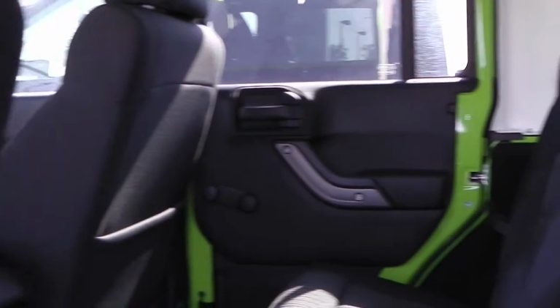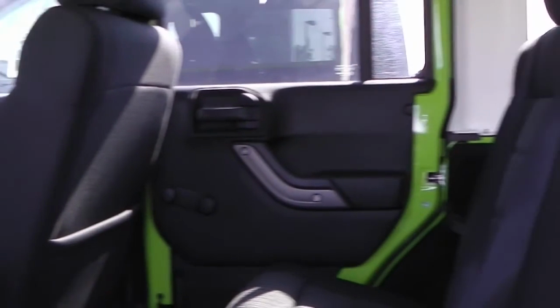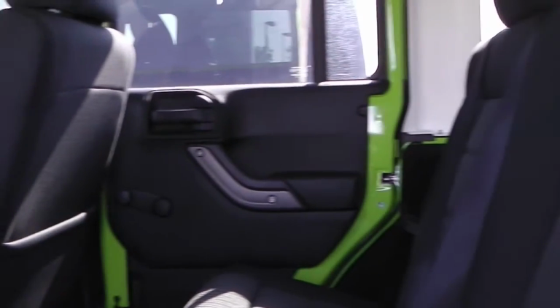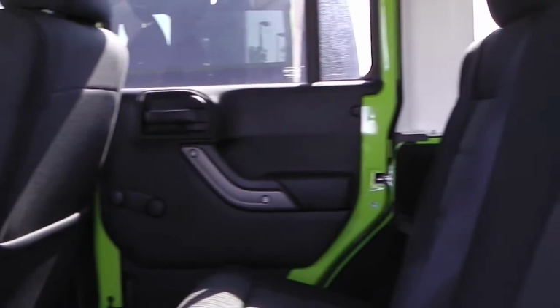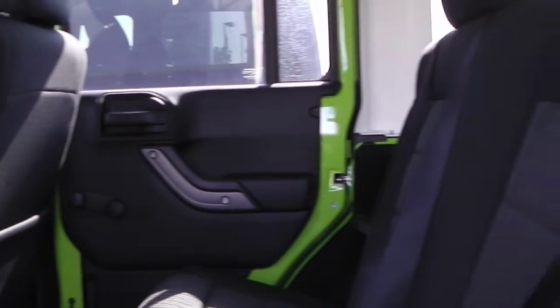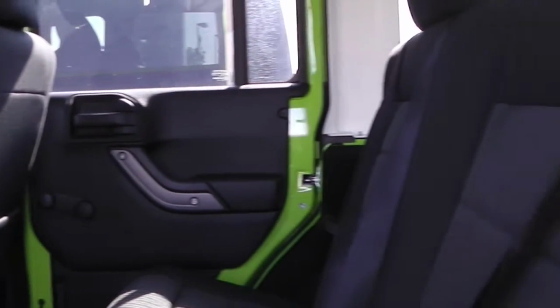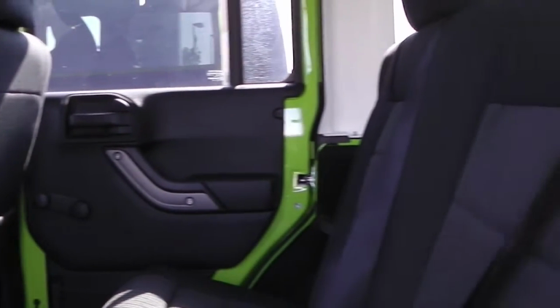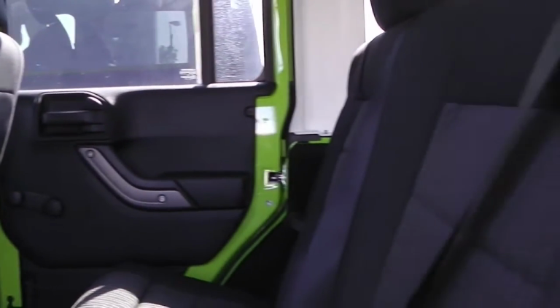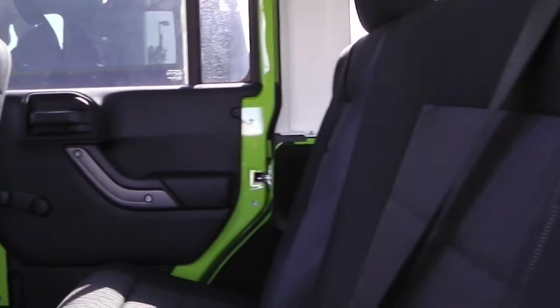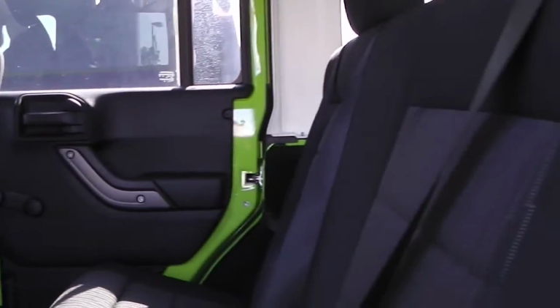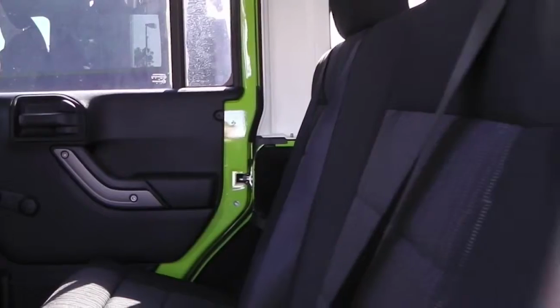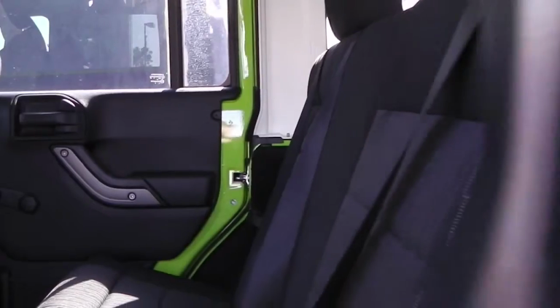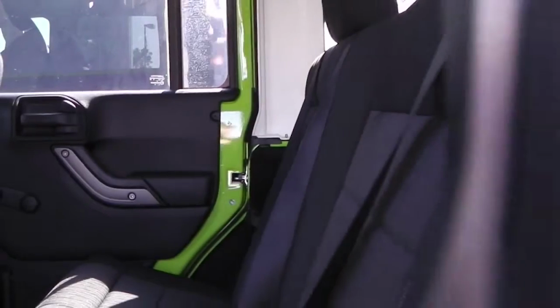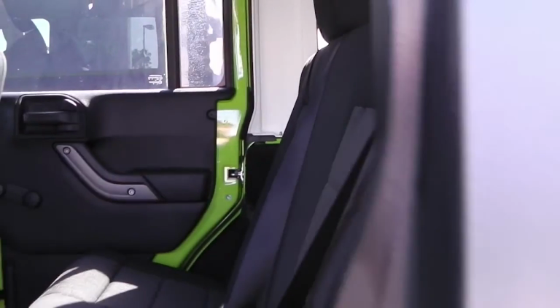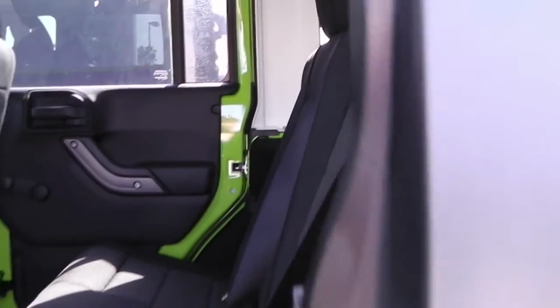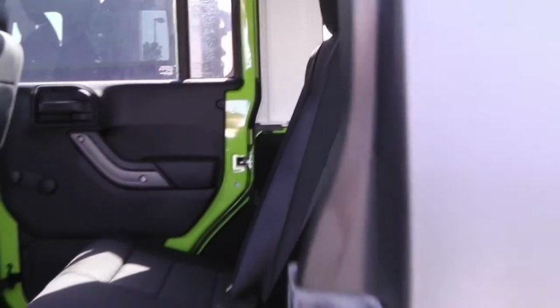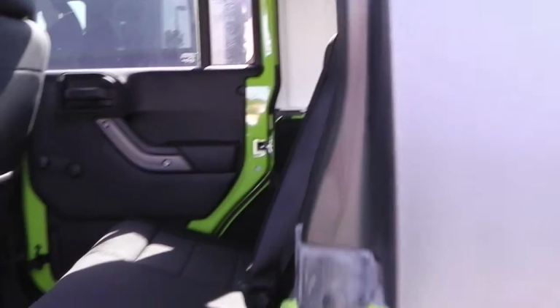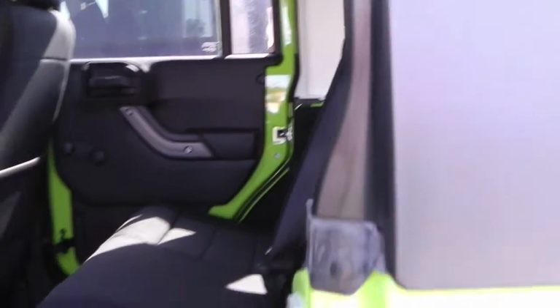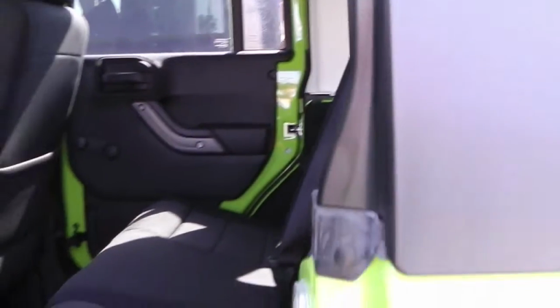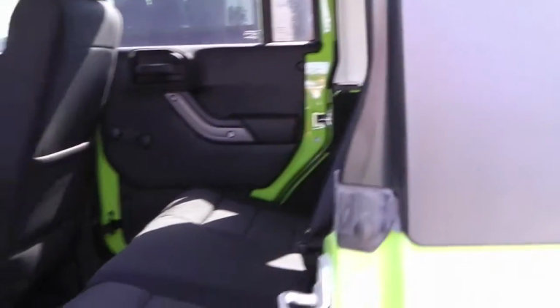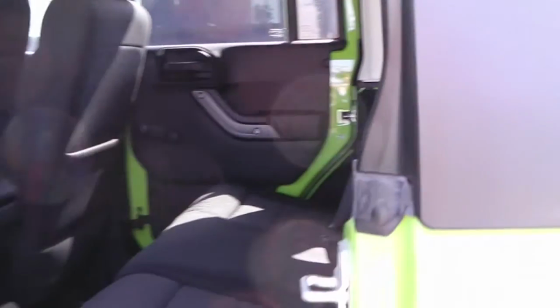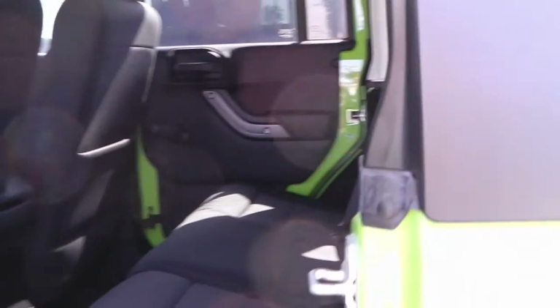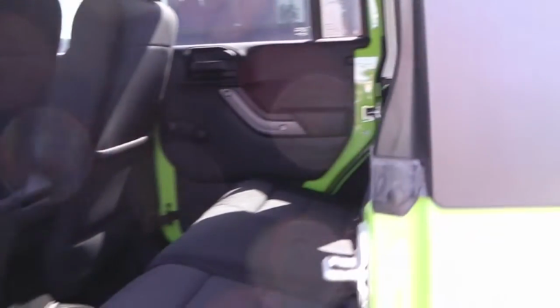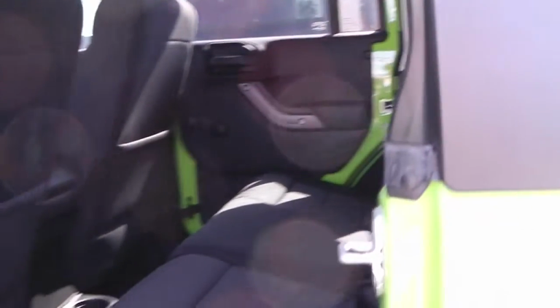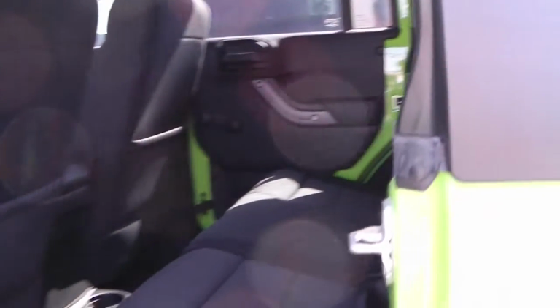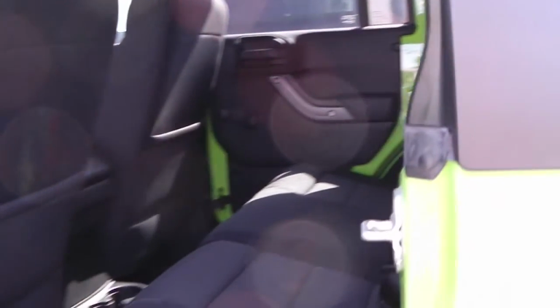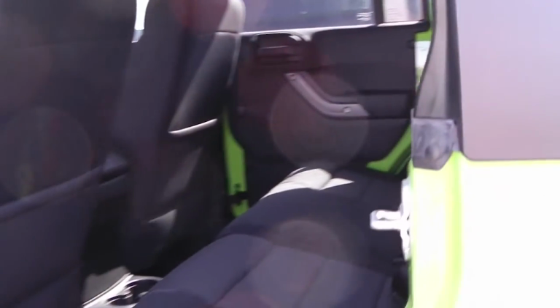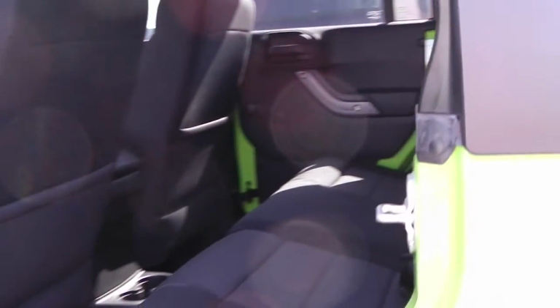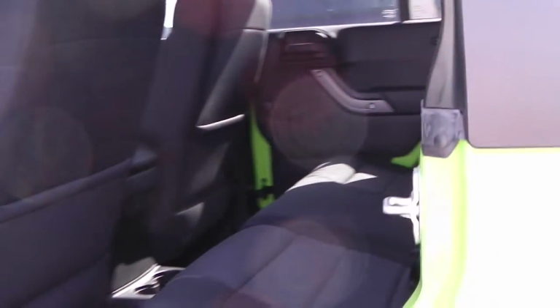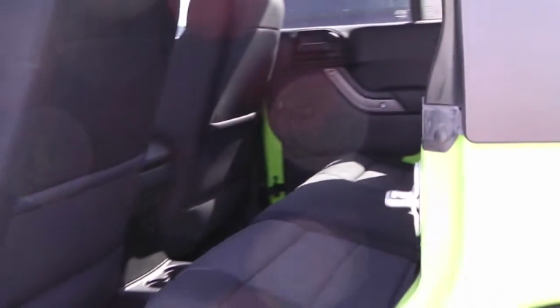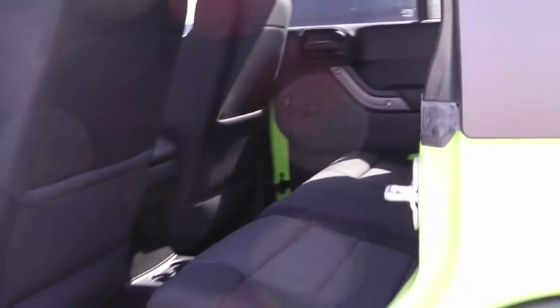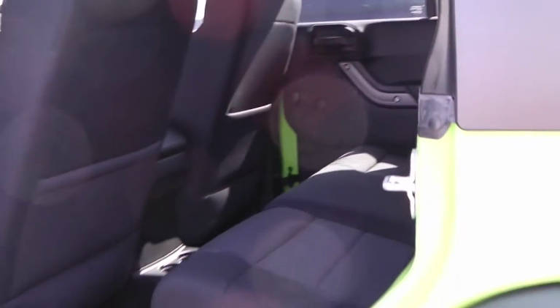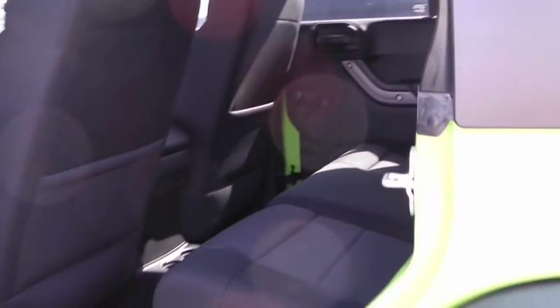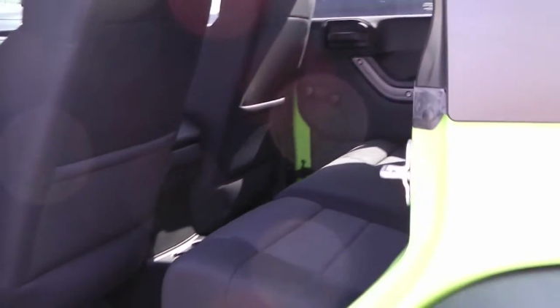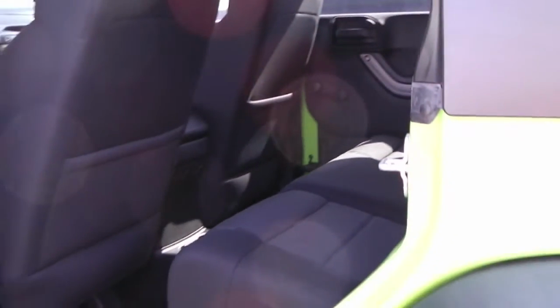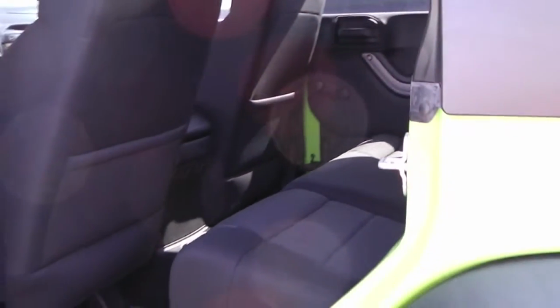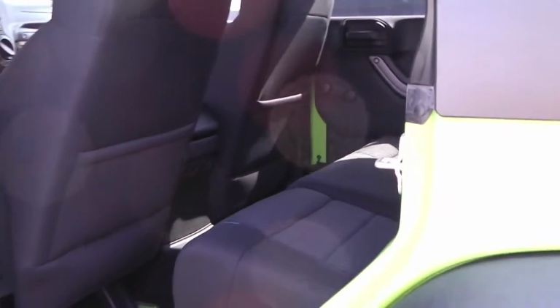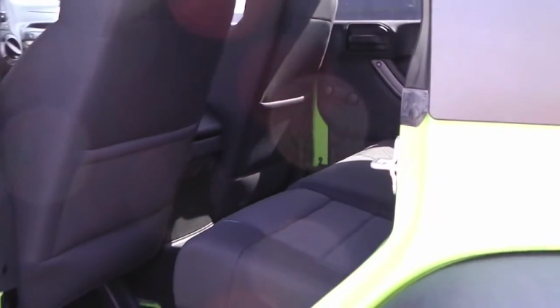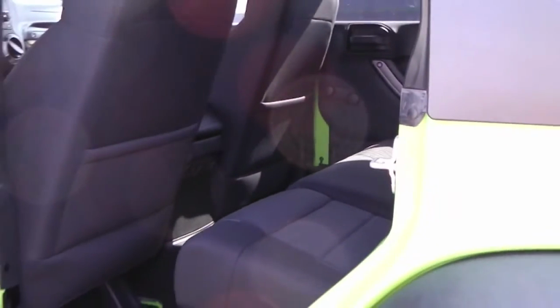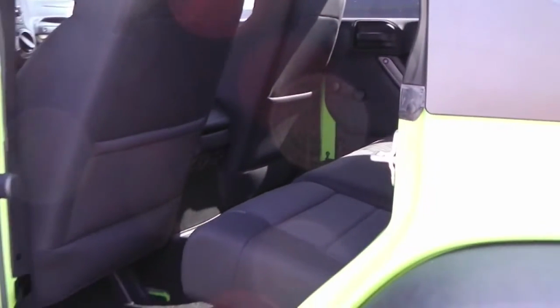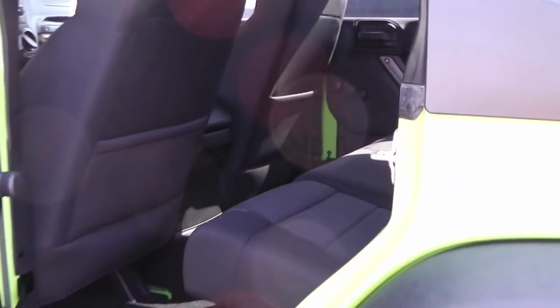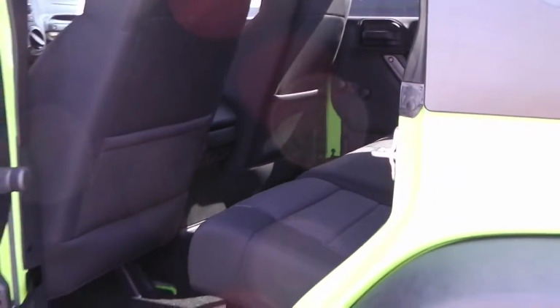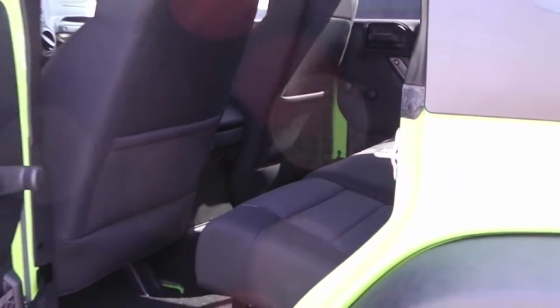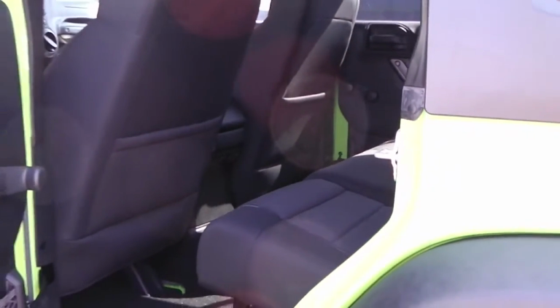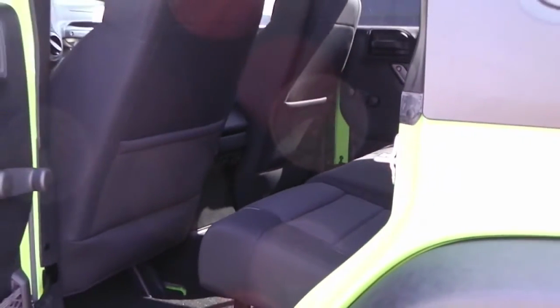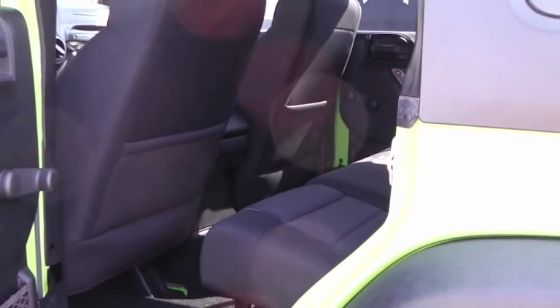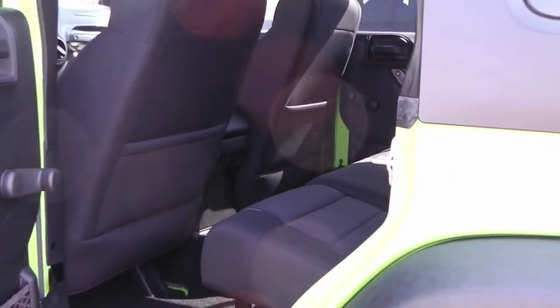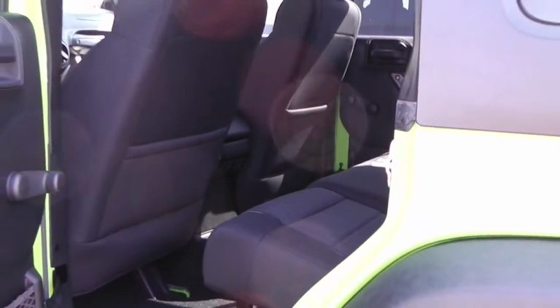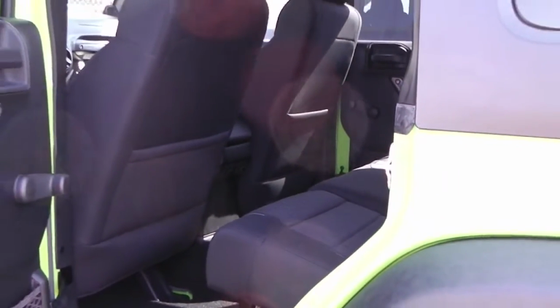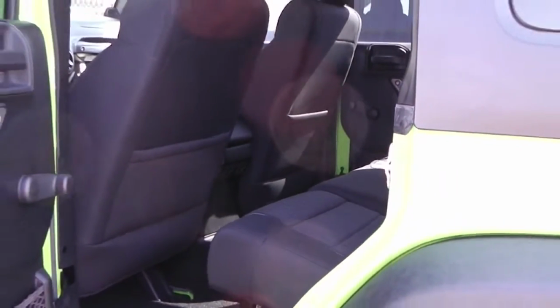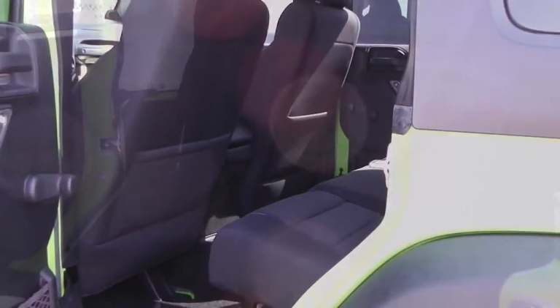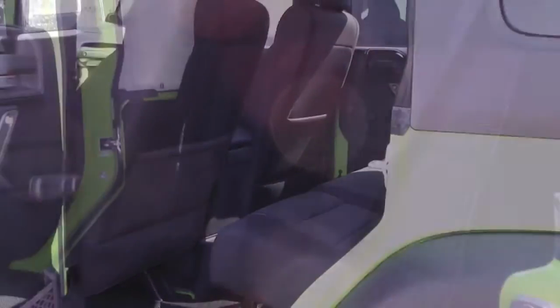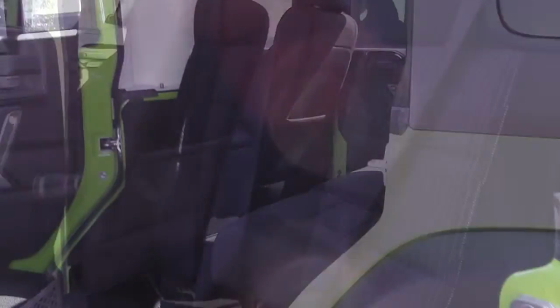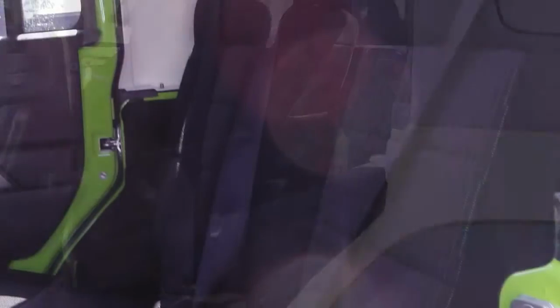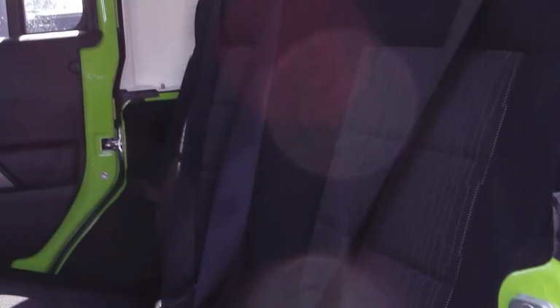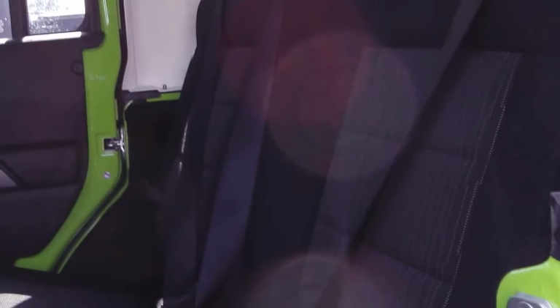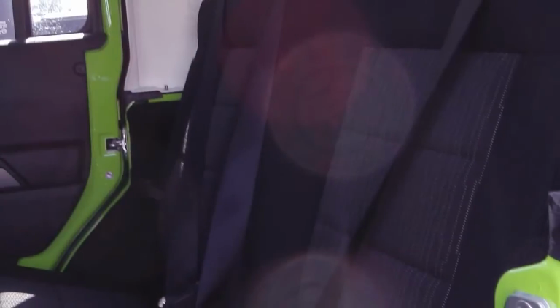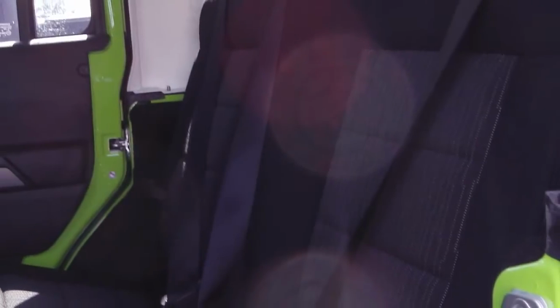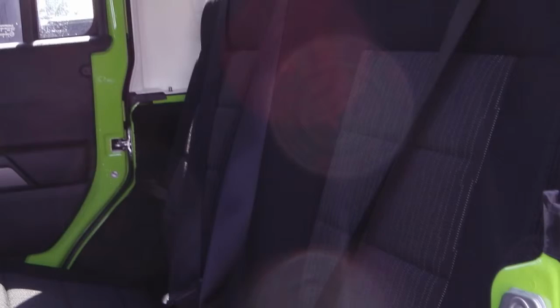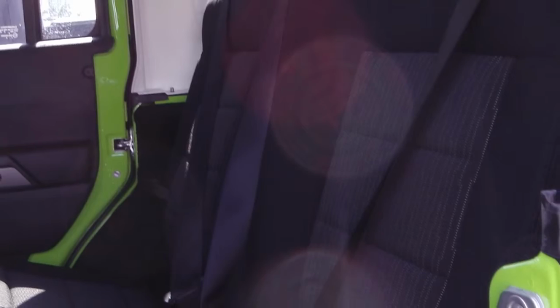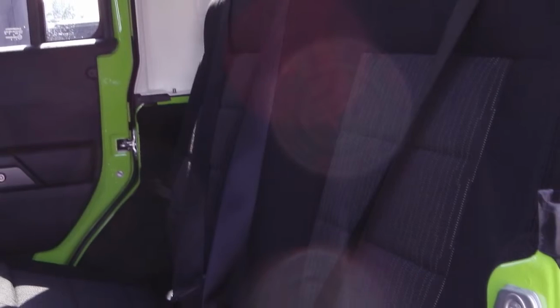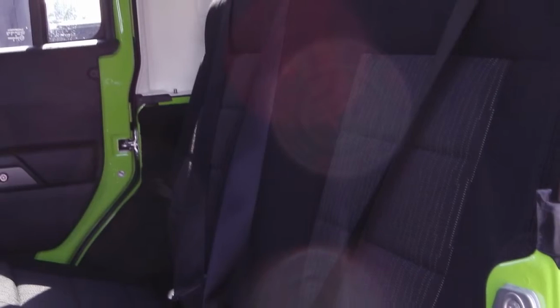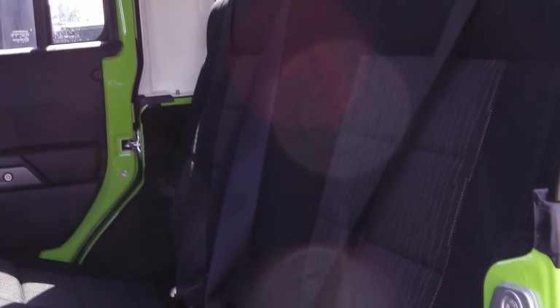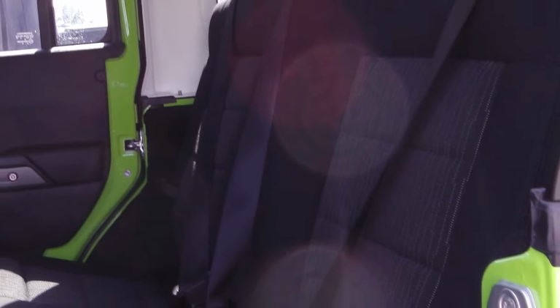The interior features black cloth seating with foldable back seats for even more cargo space.